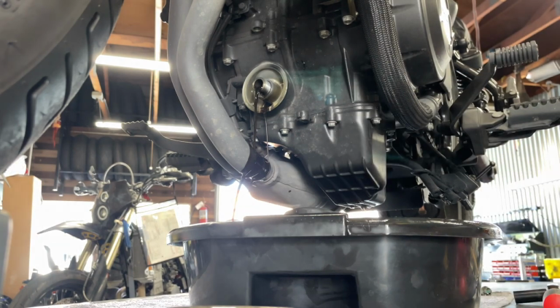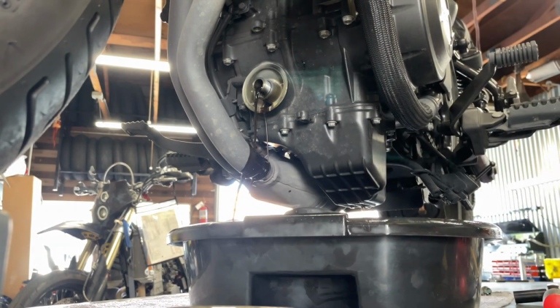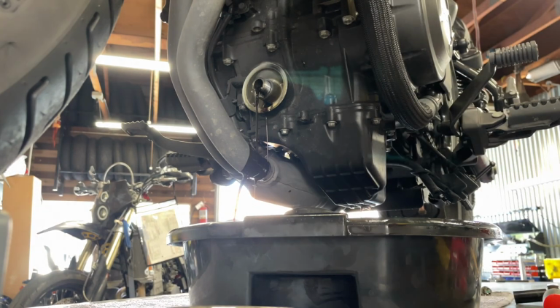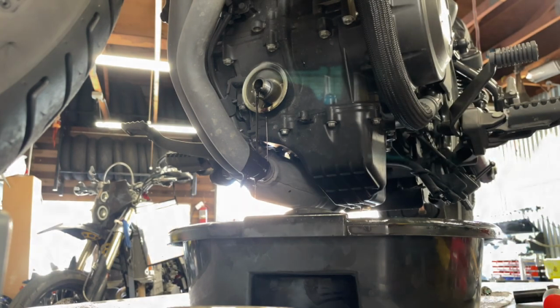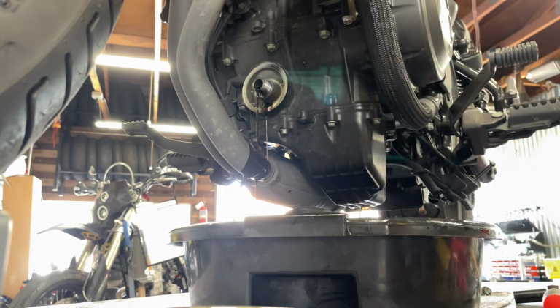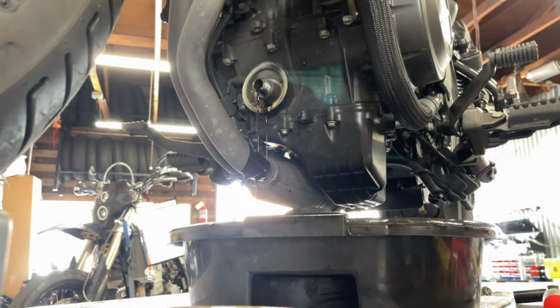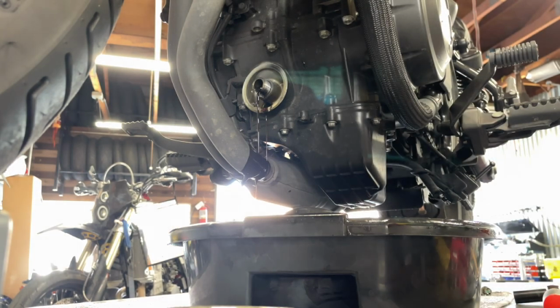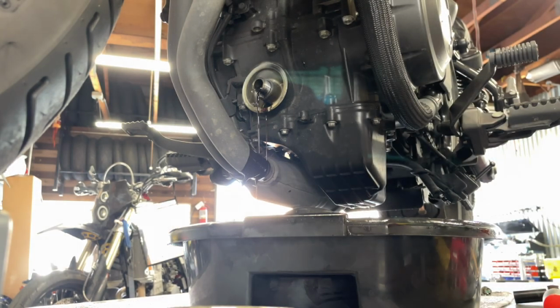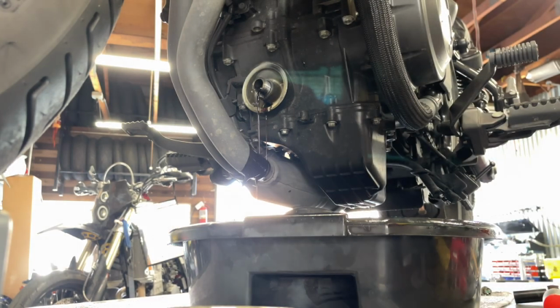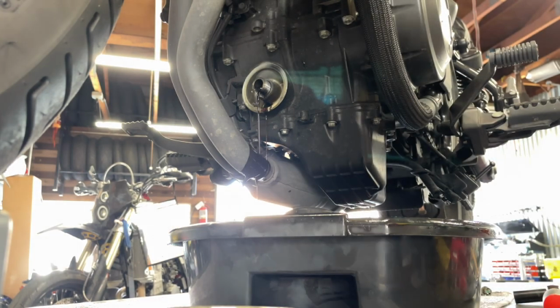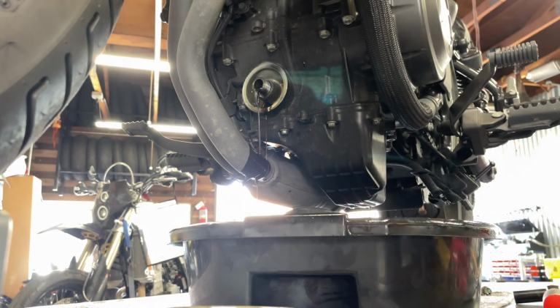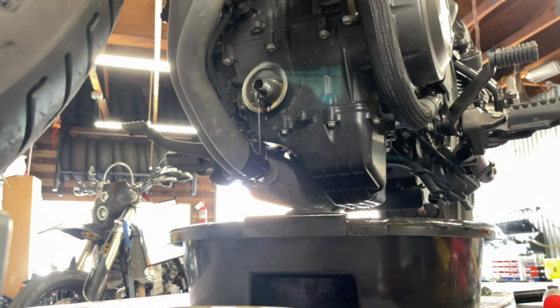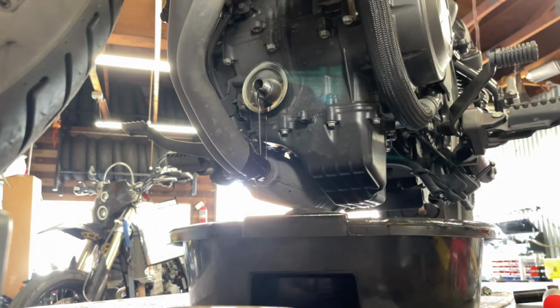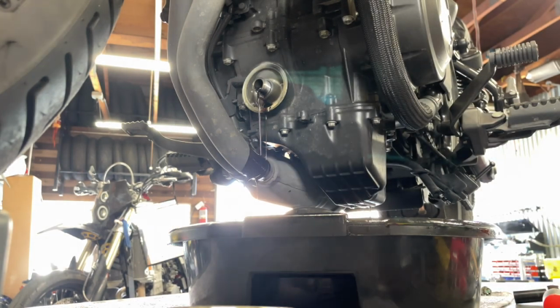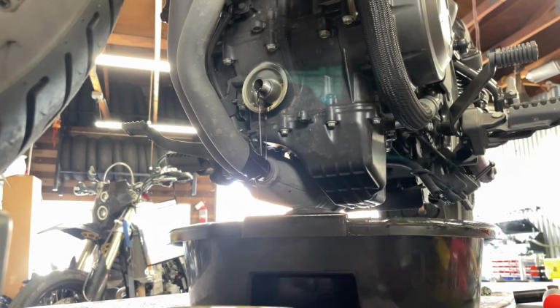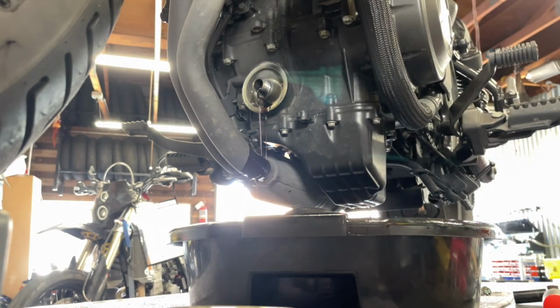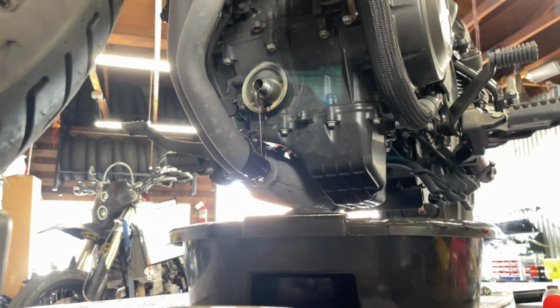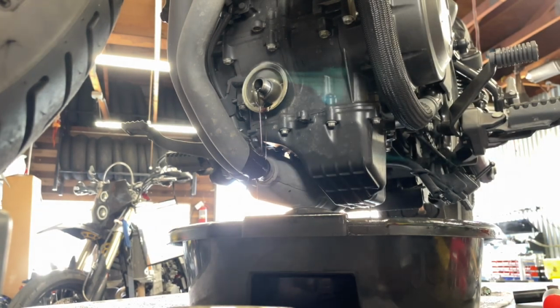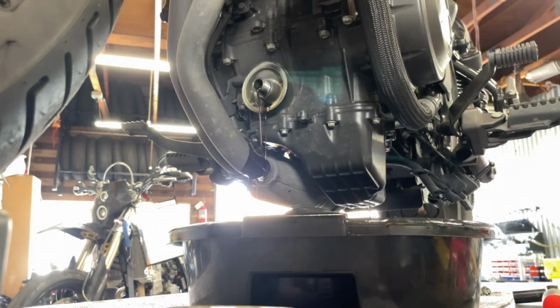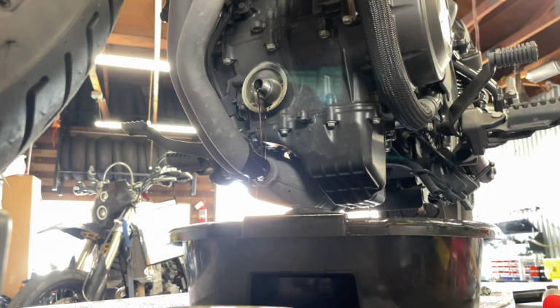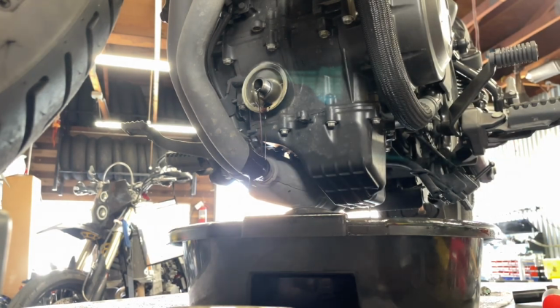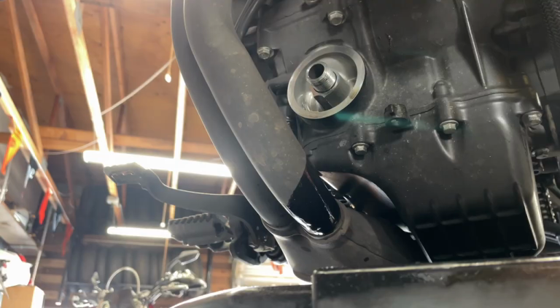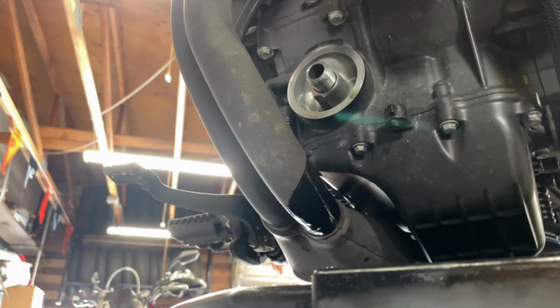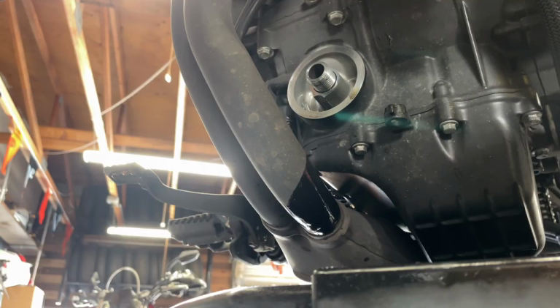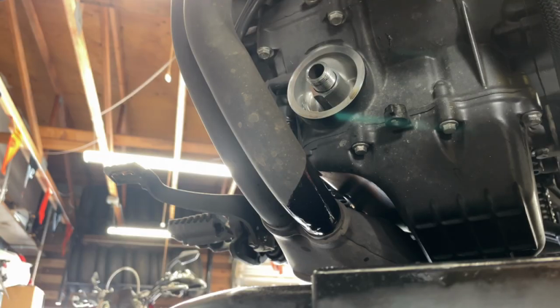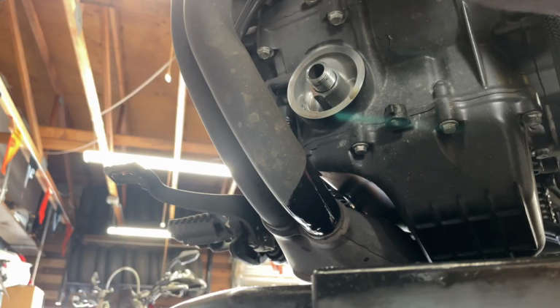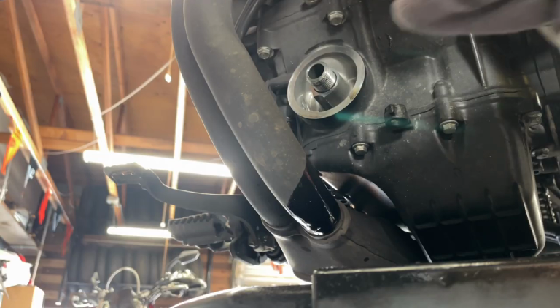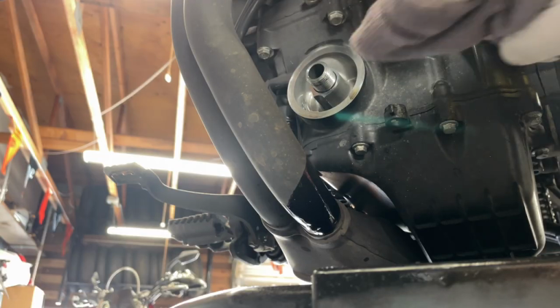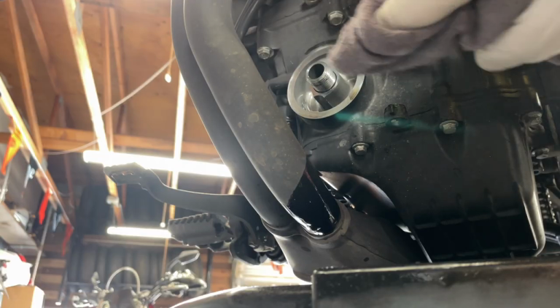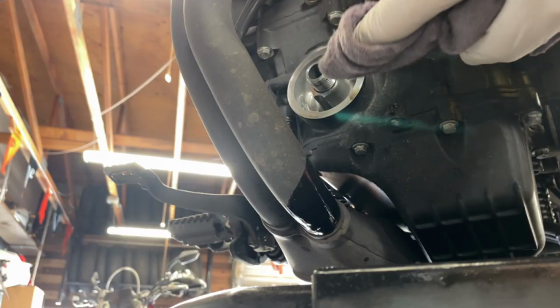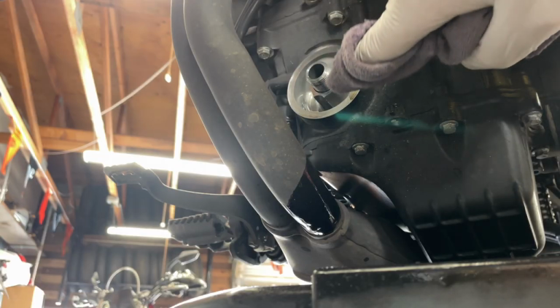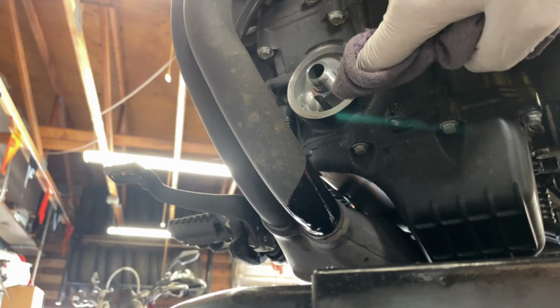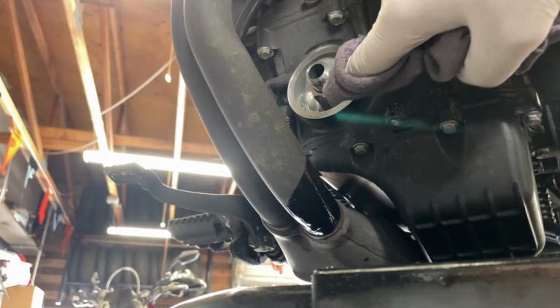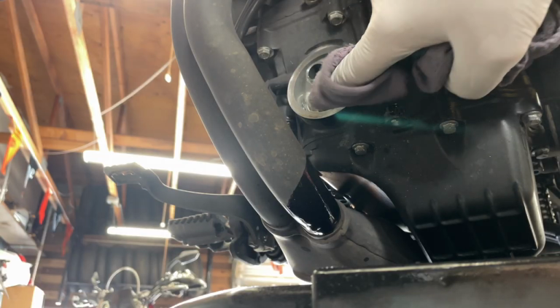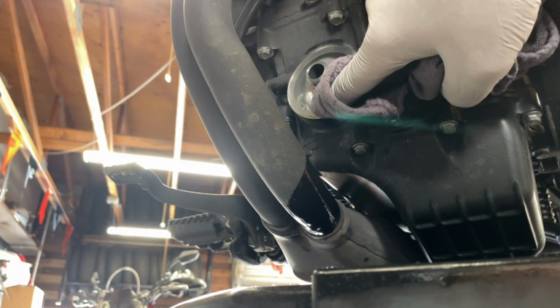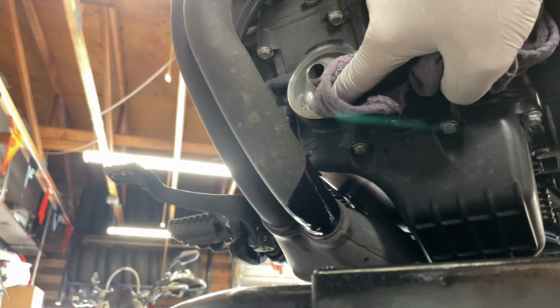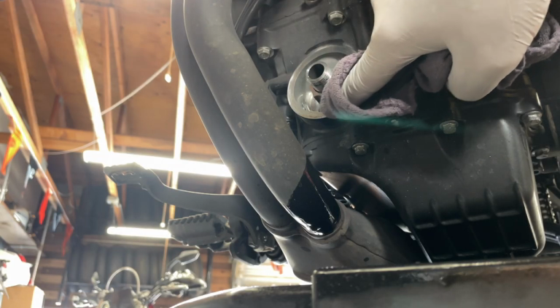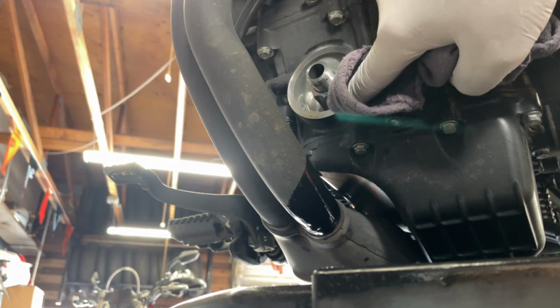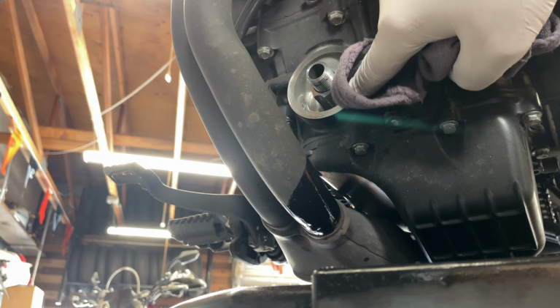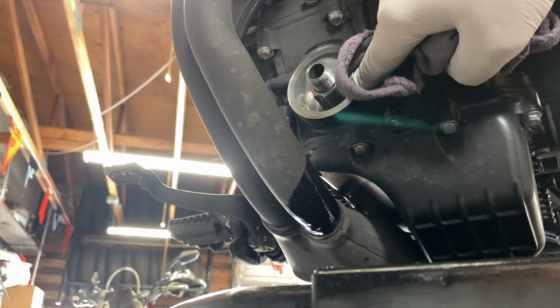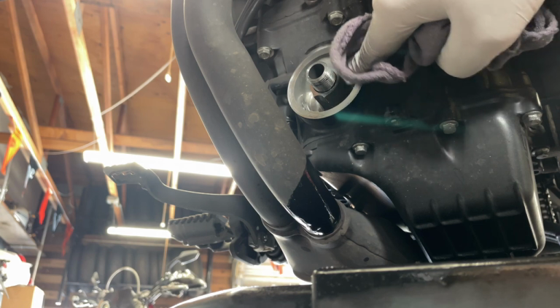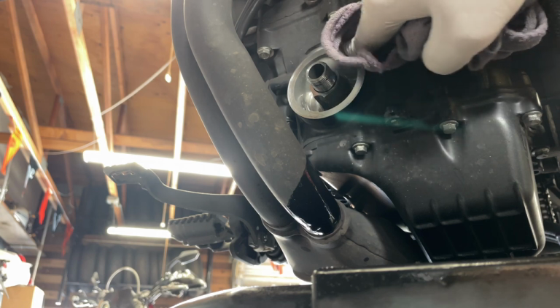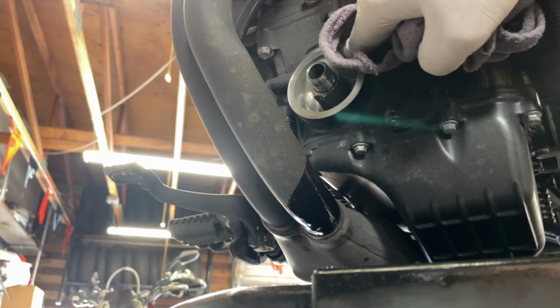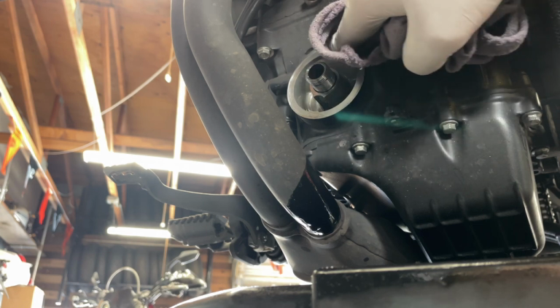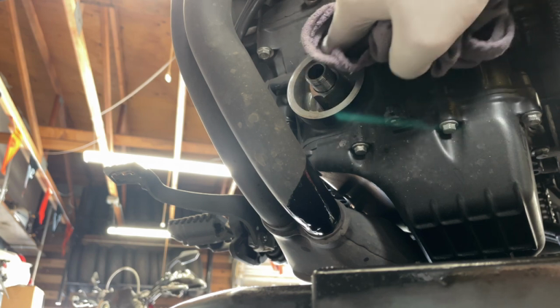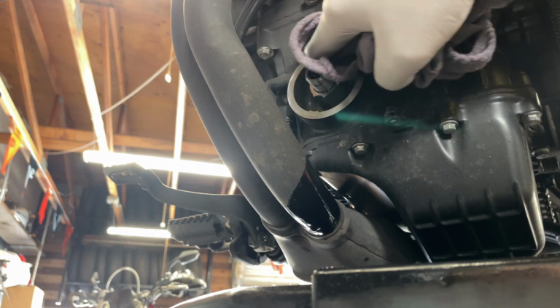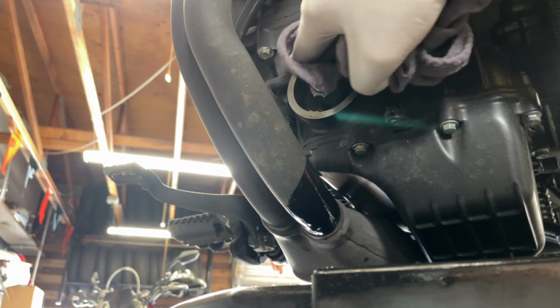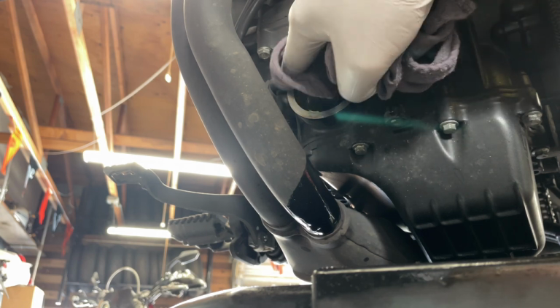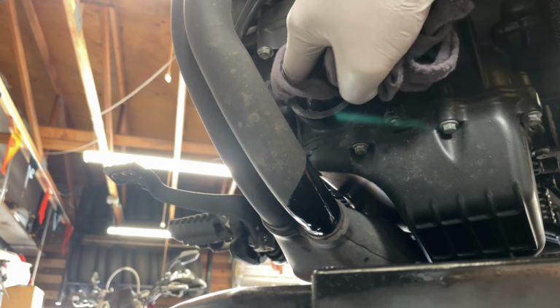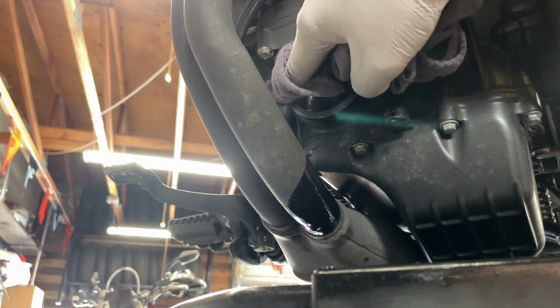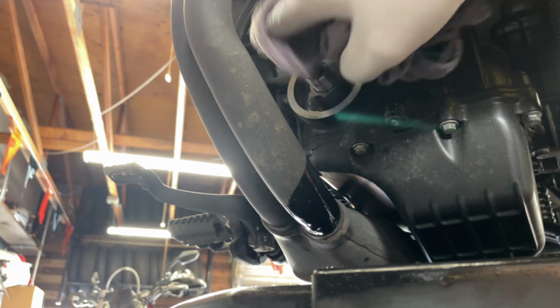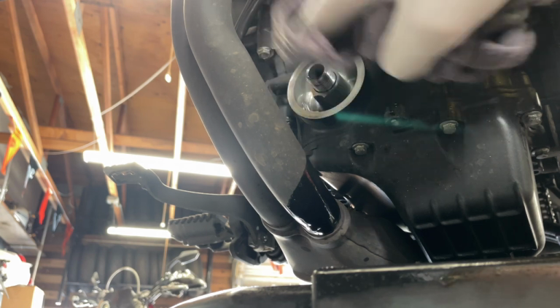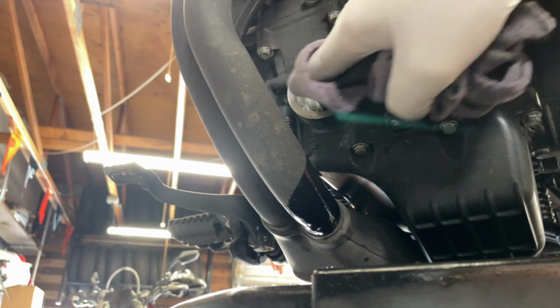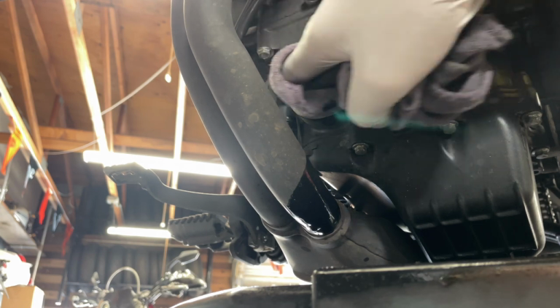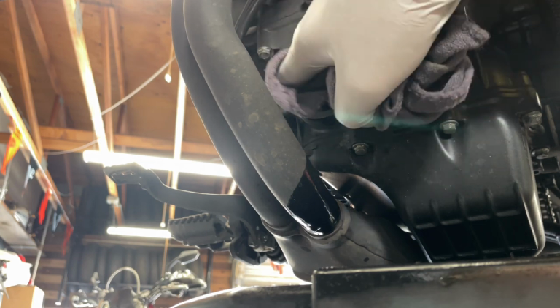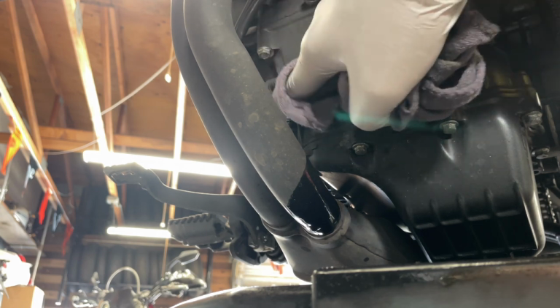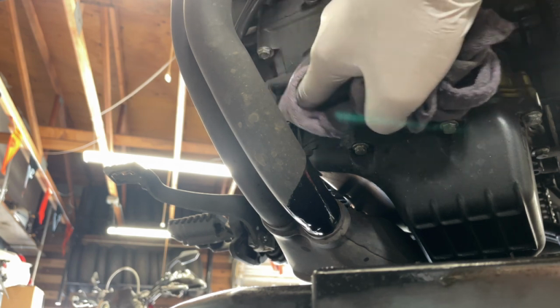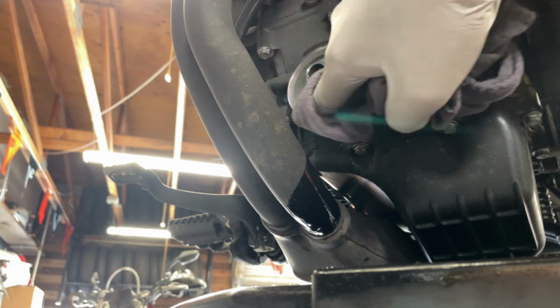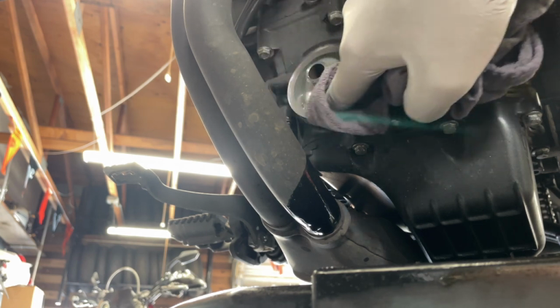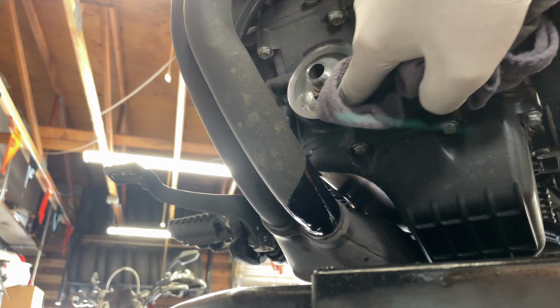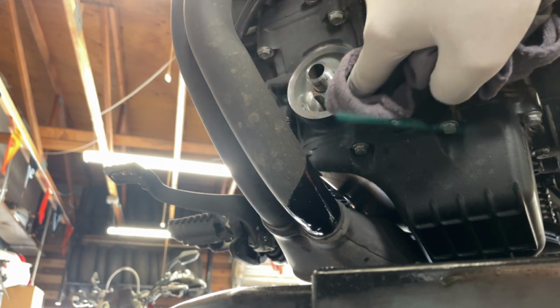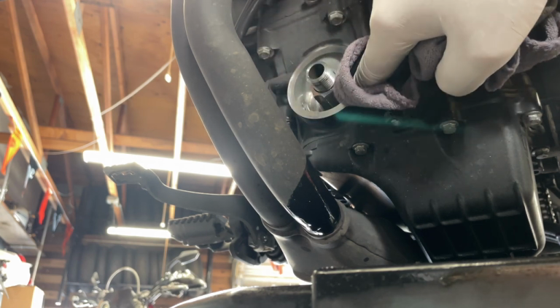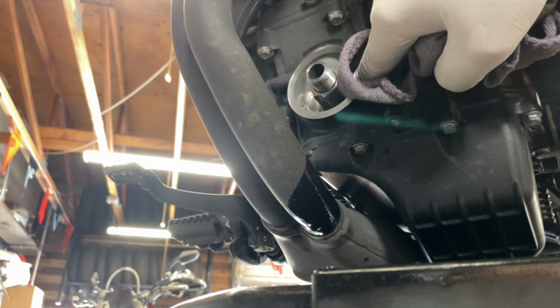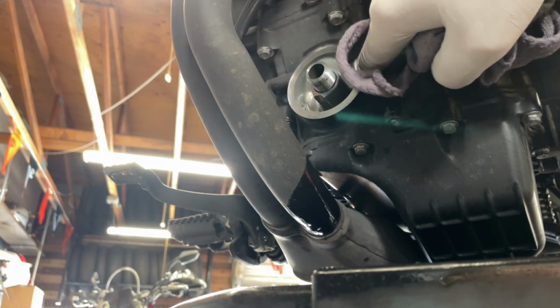Now let it drain for a few minutes. Wipe off the area that the oil filter sits on — make sure it's nice and clean.